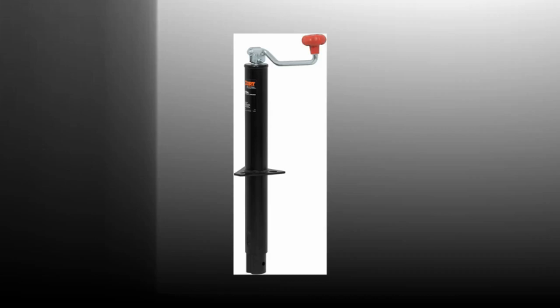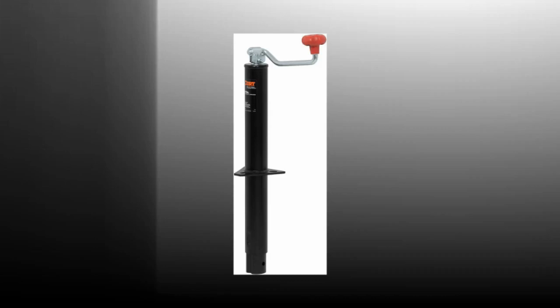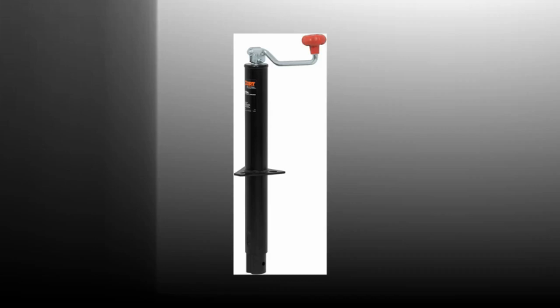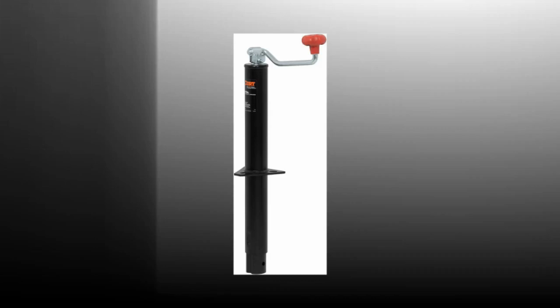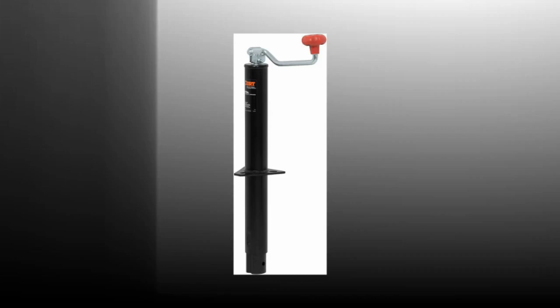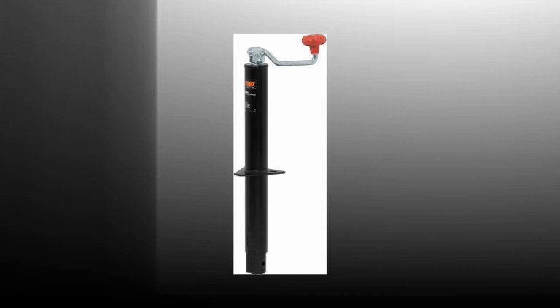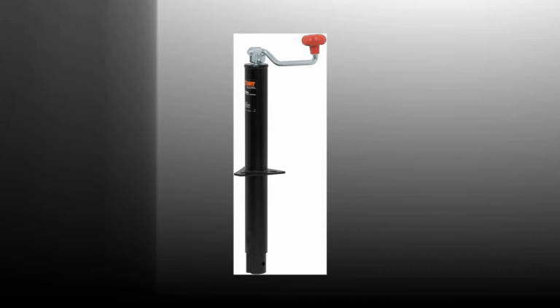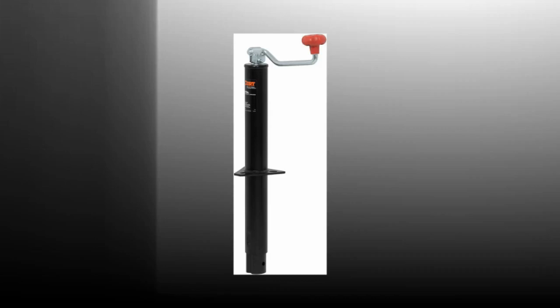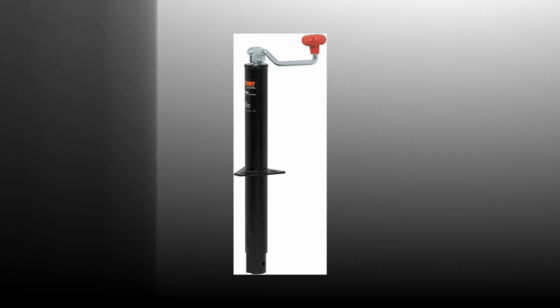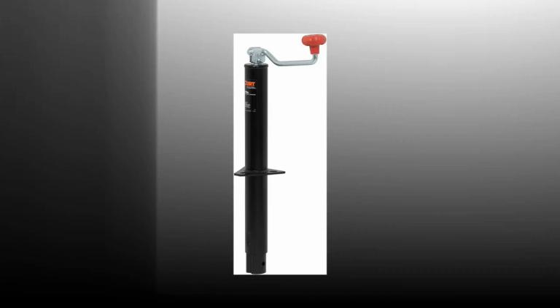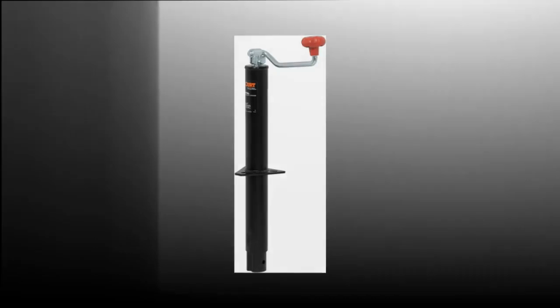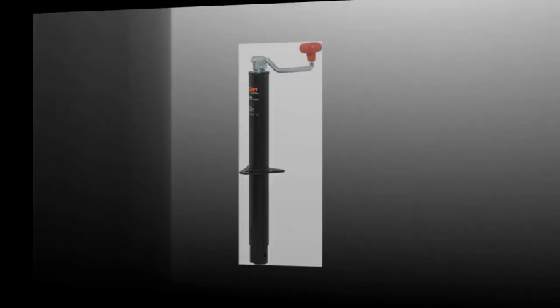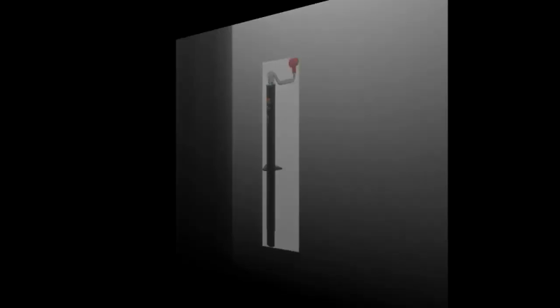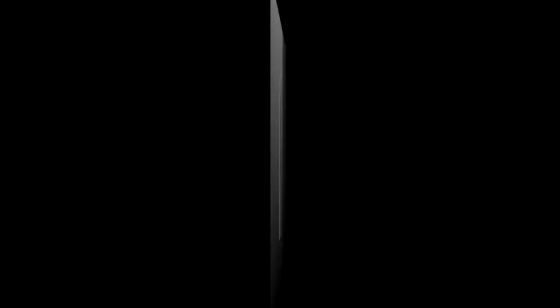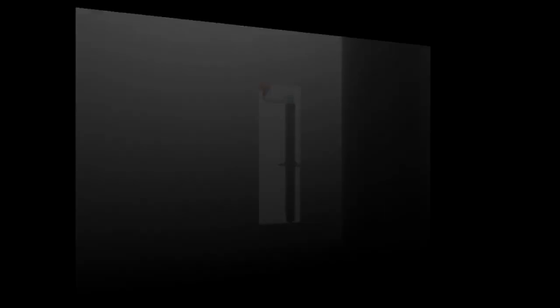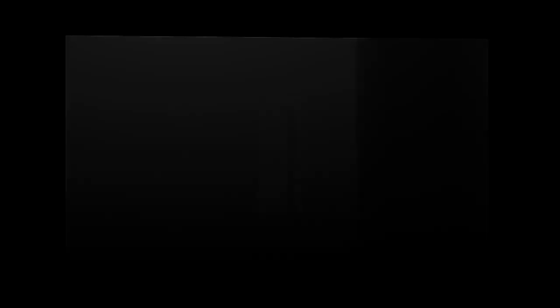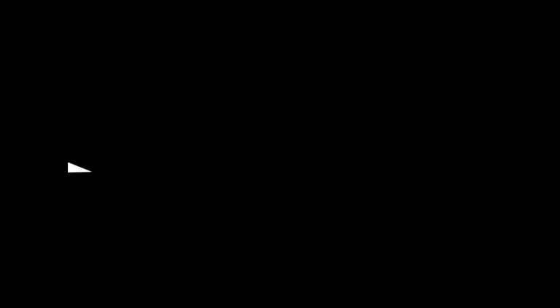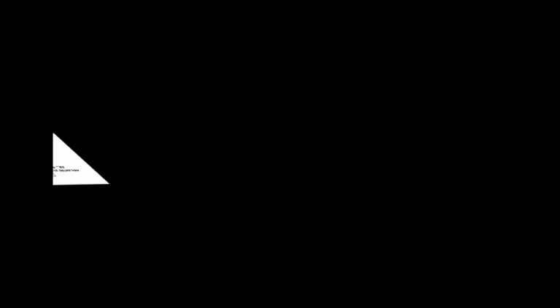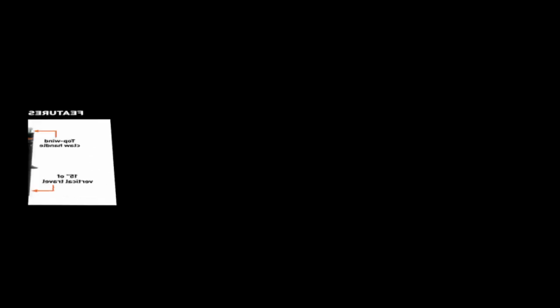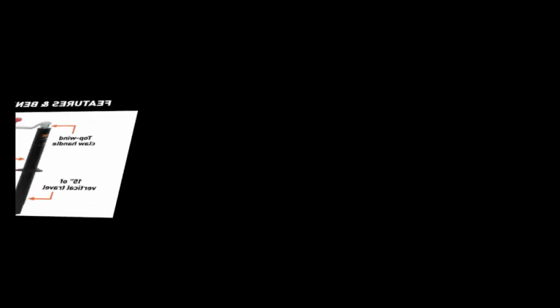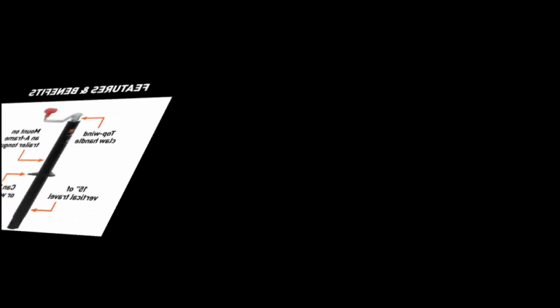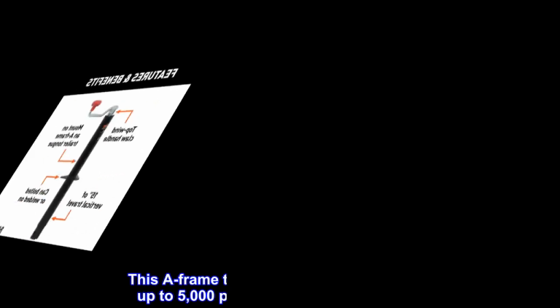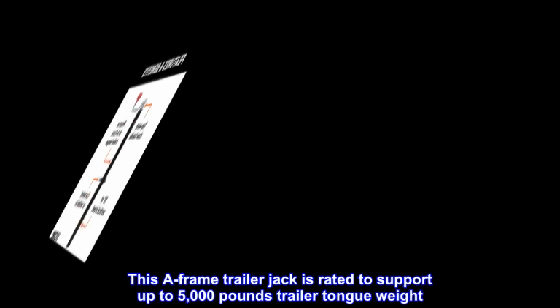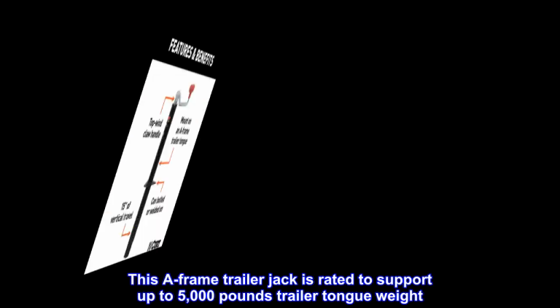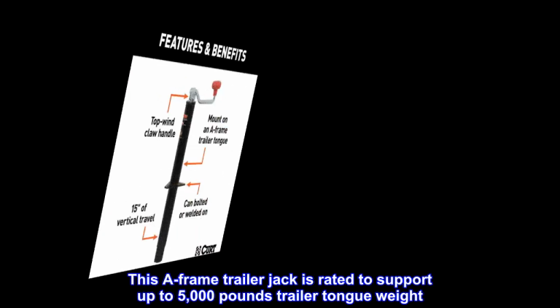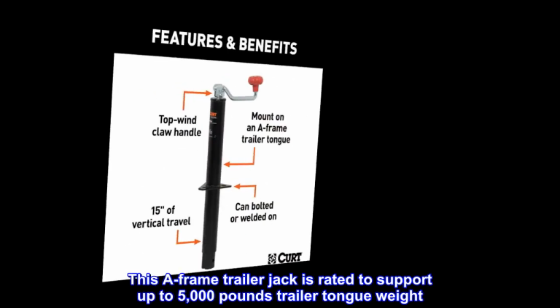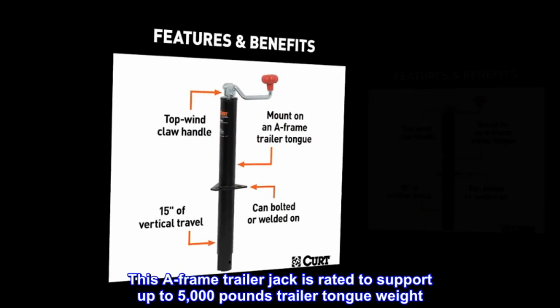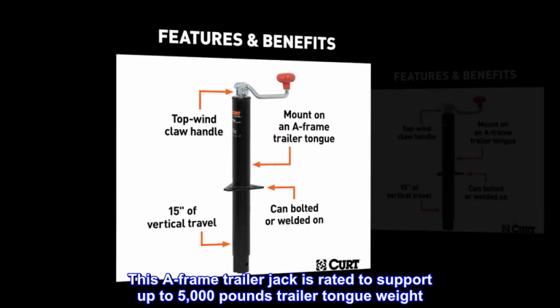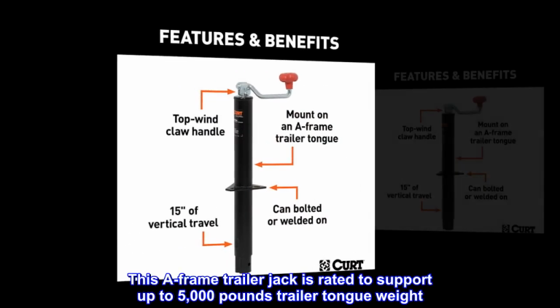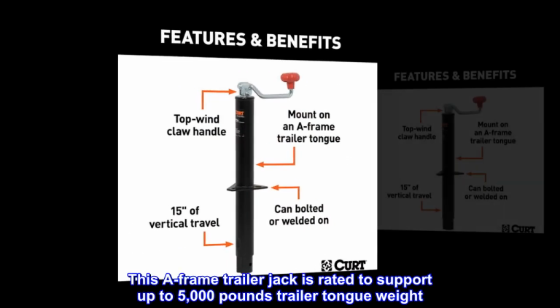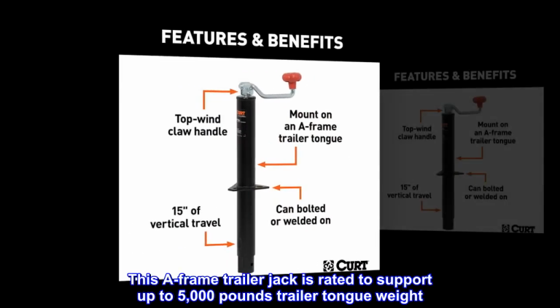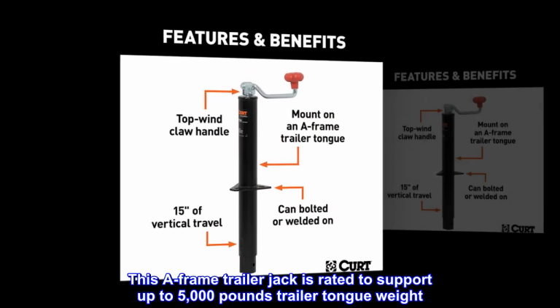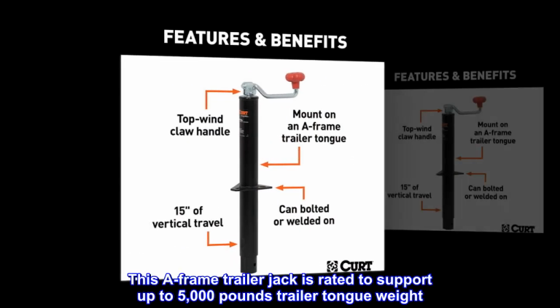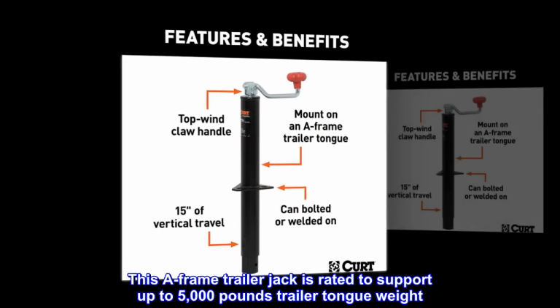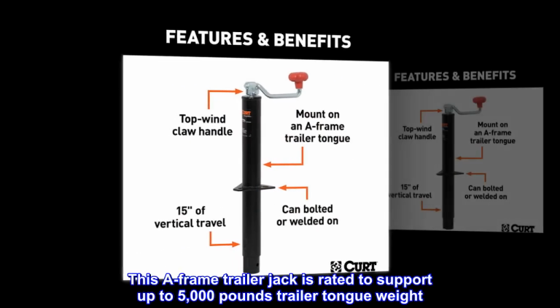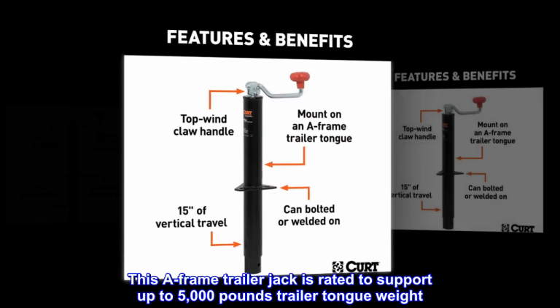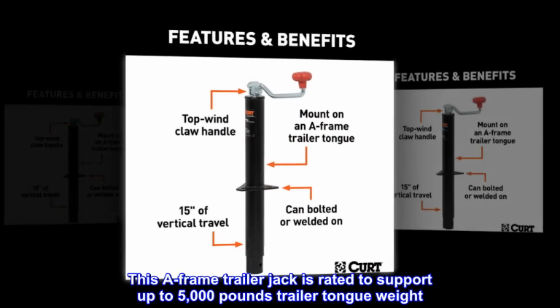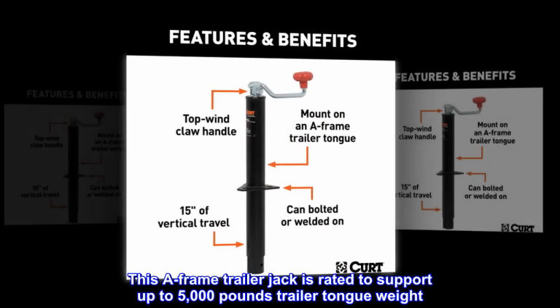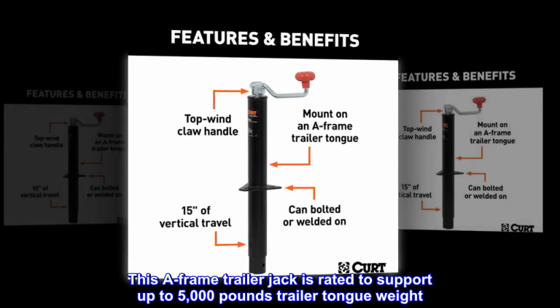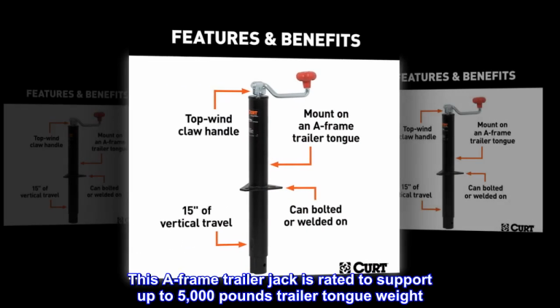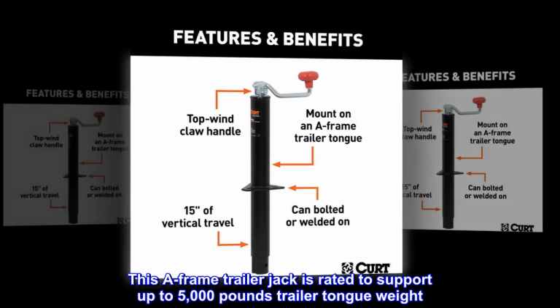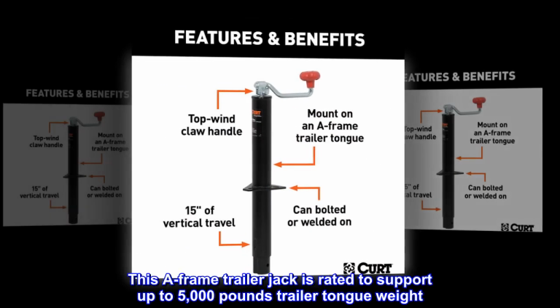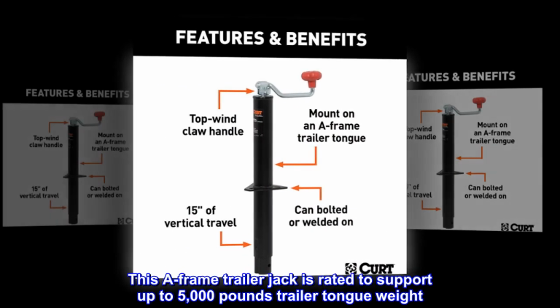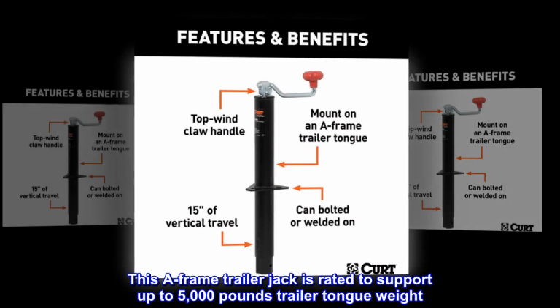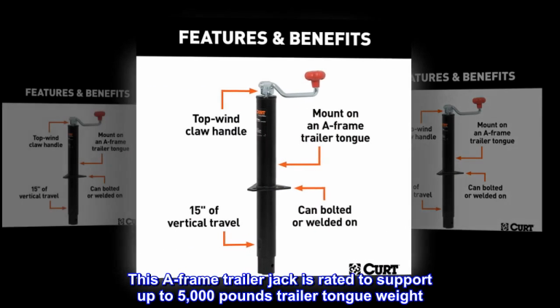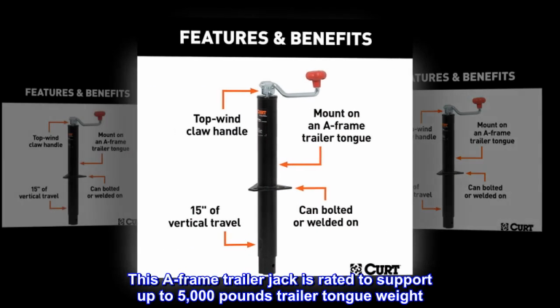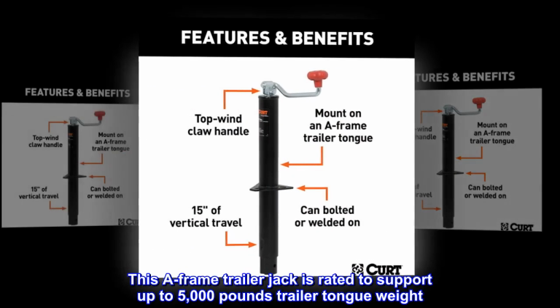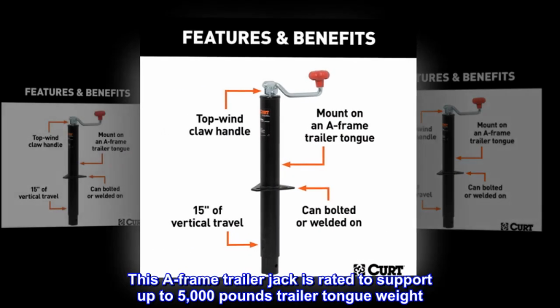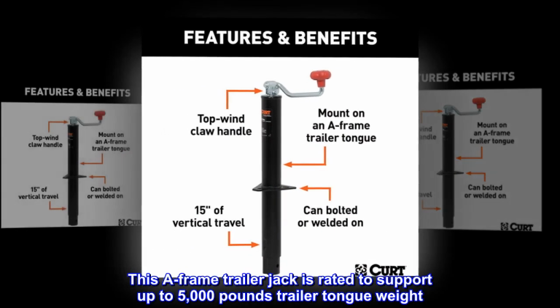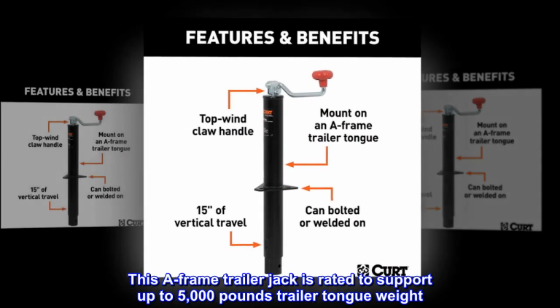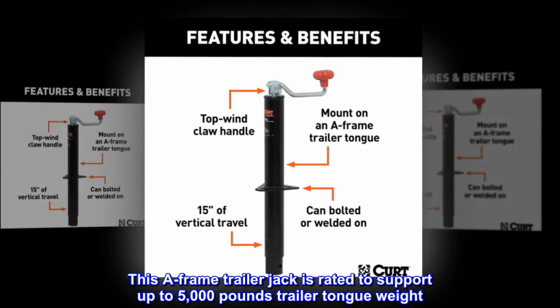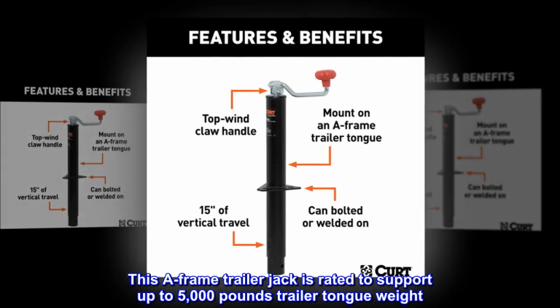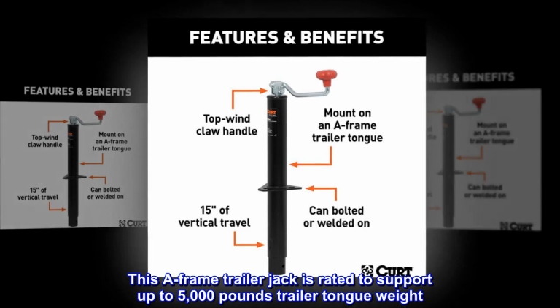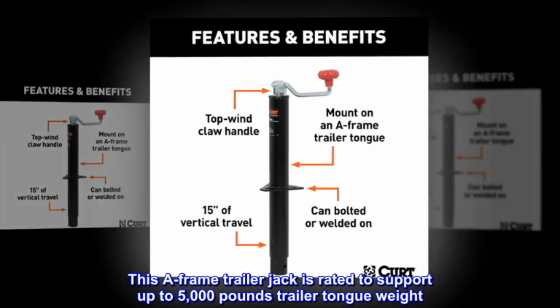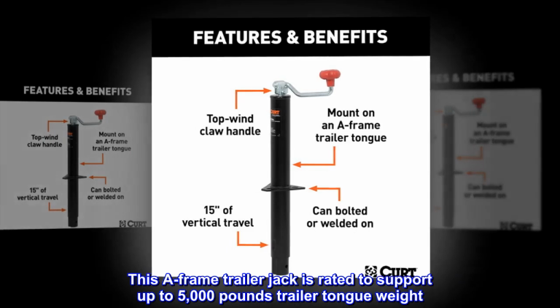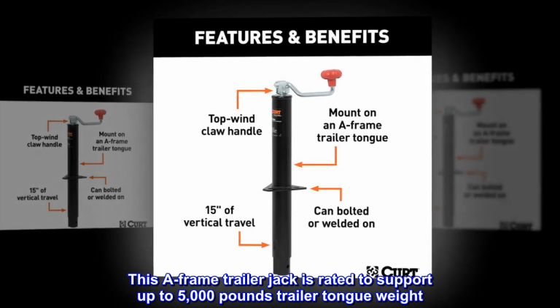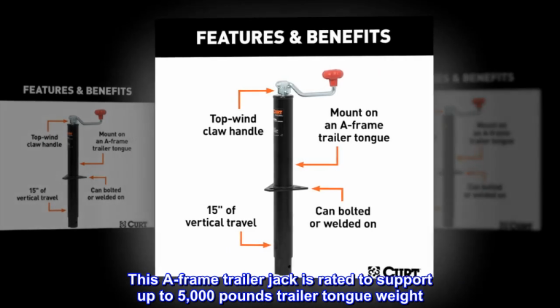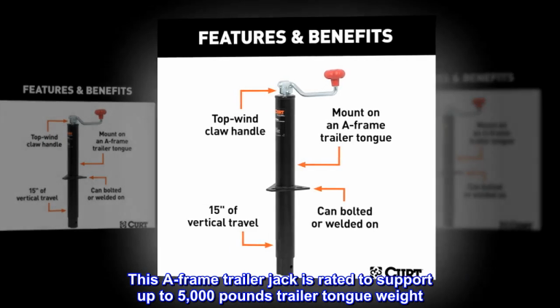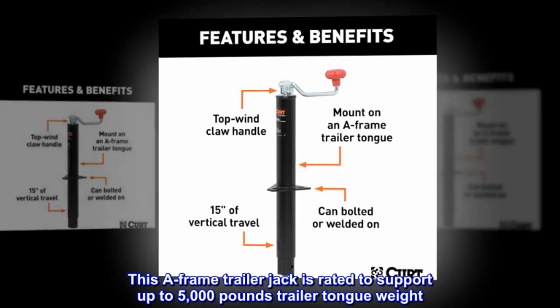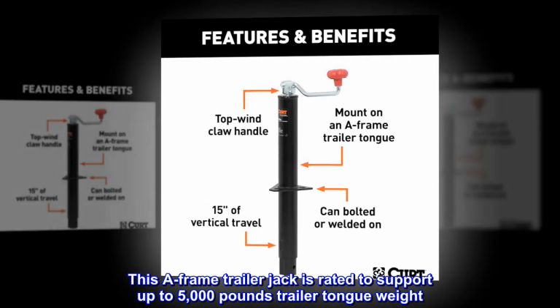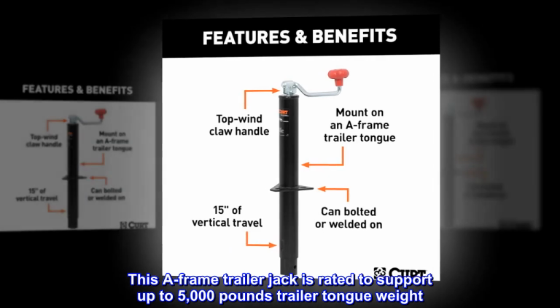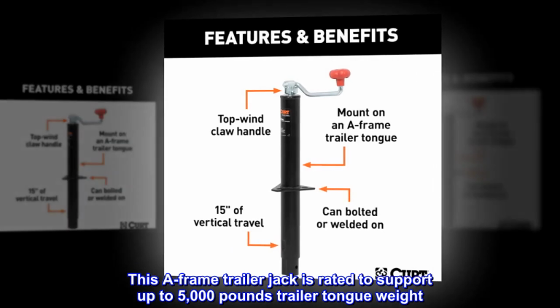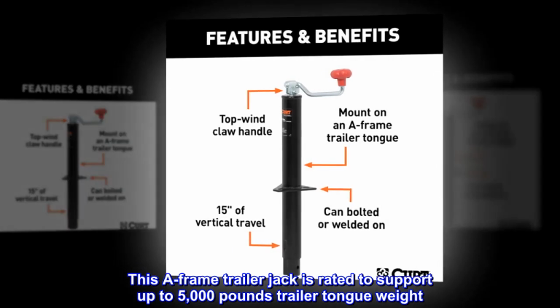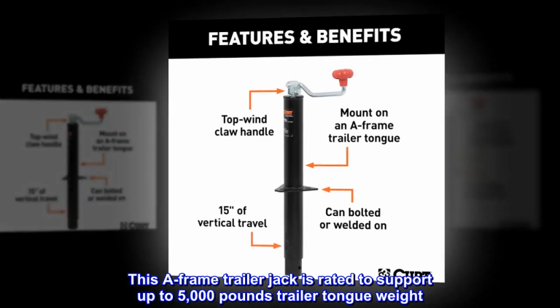Dependable strength. This A-frame trailer jack is rated to support up to 5,000 pounds trailer tongue weight.